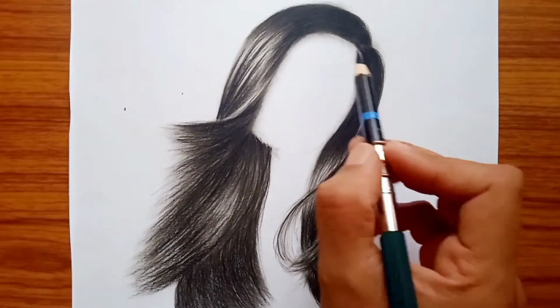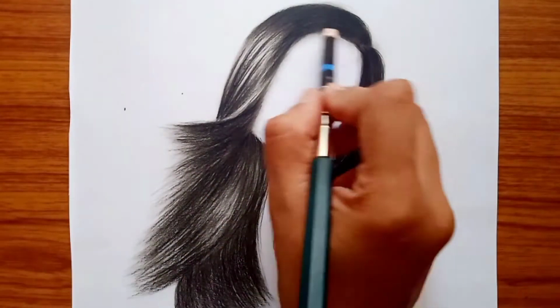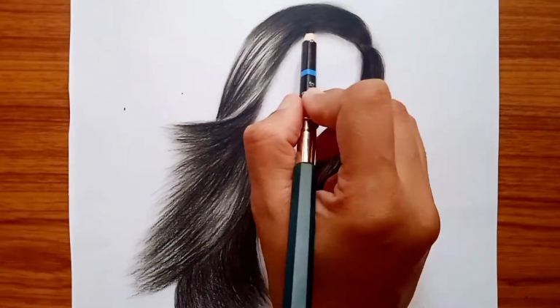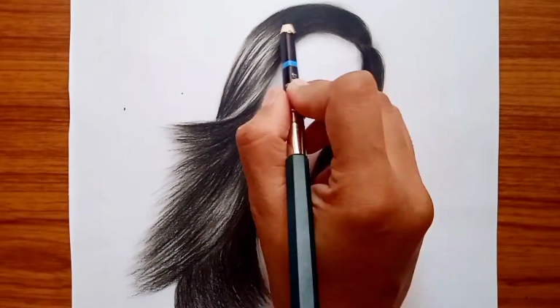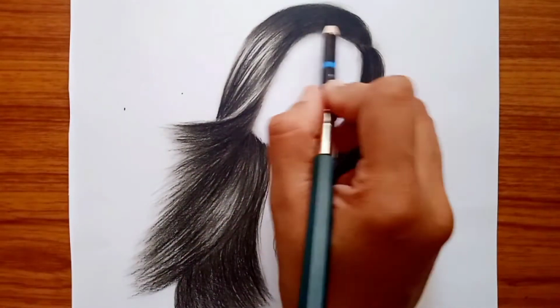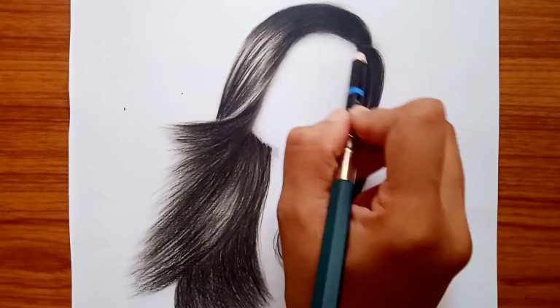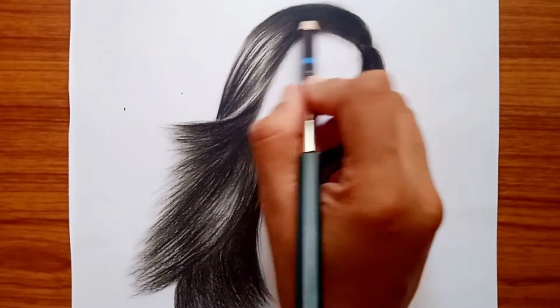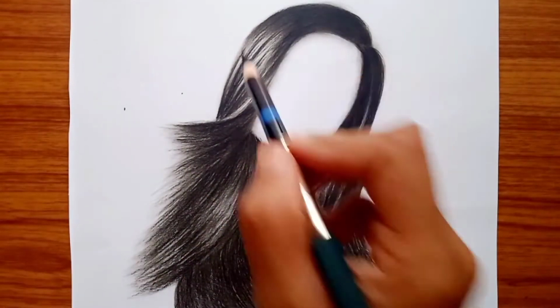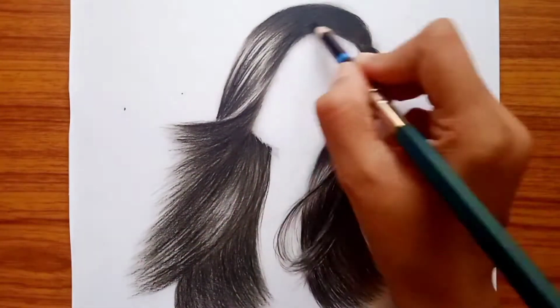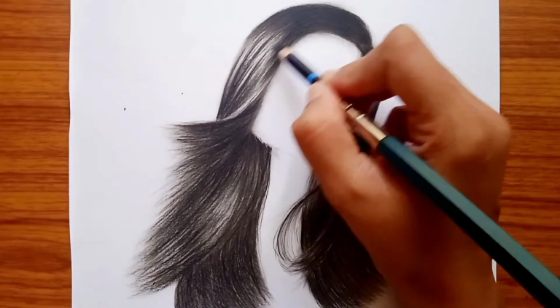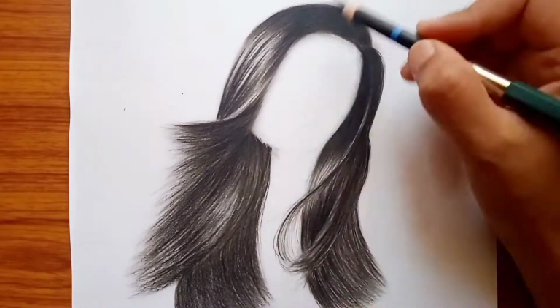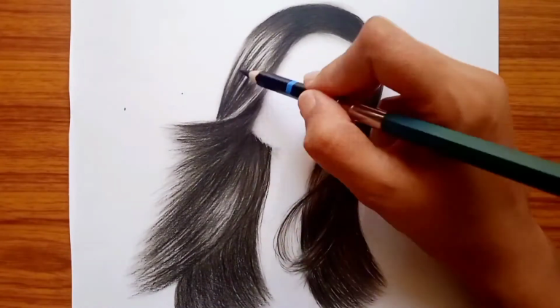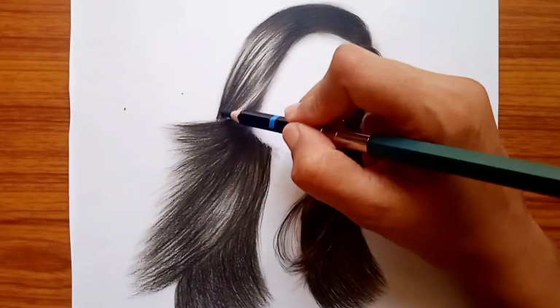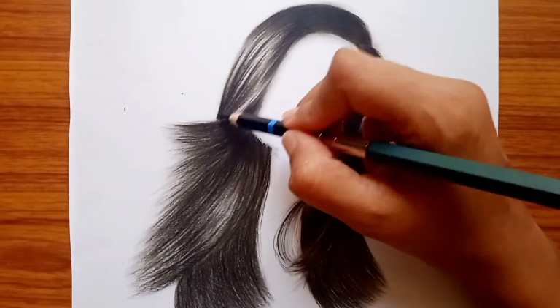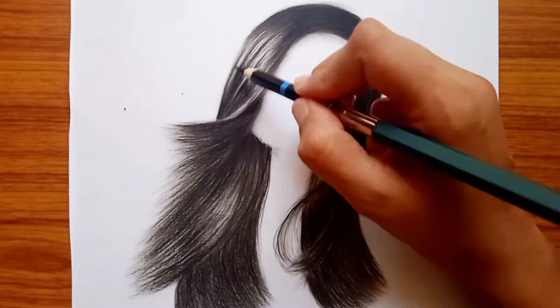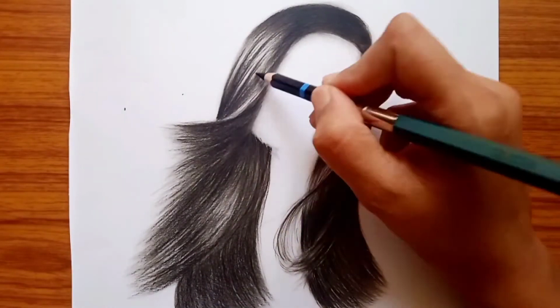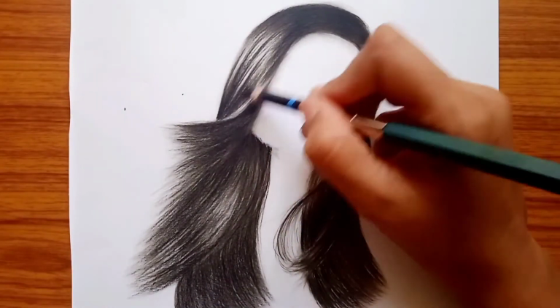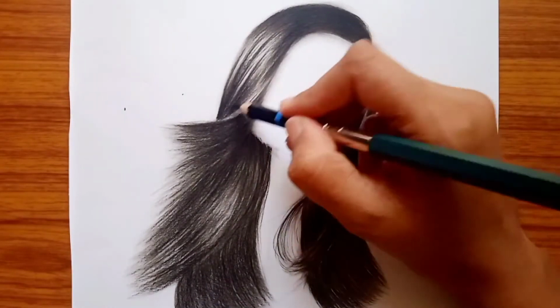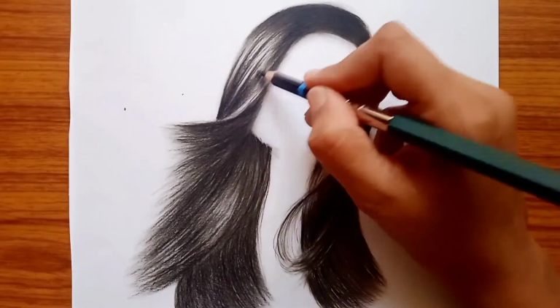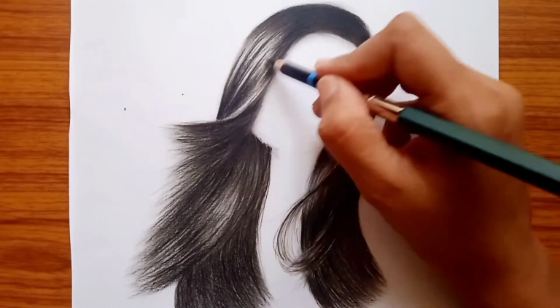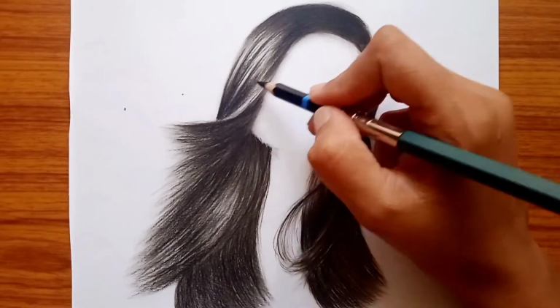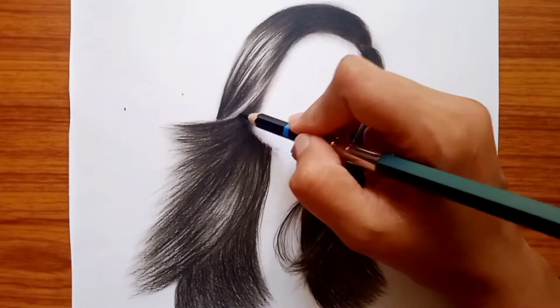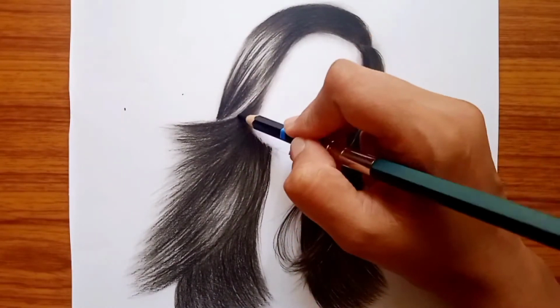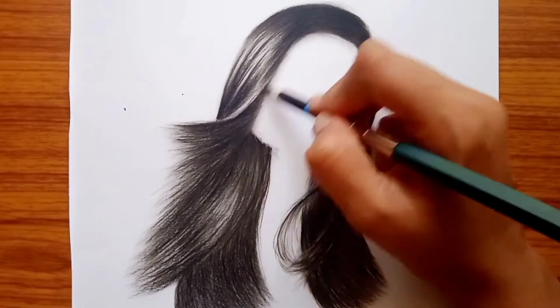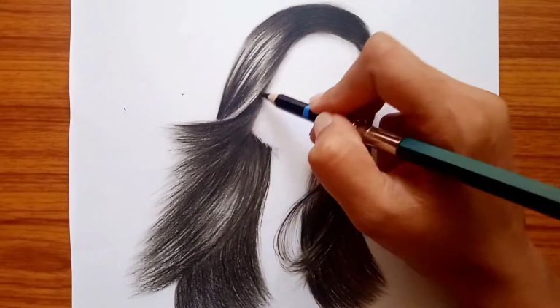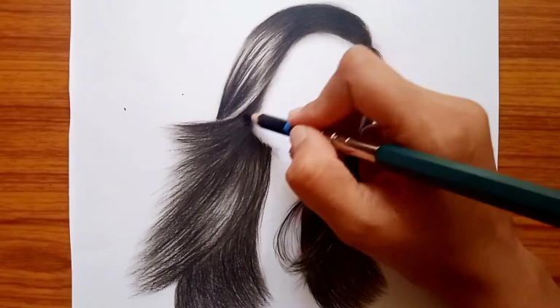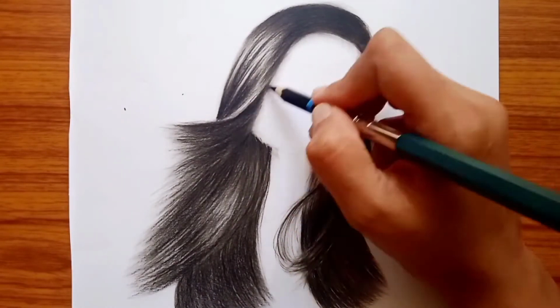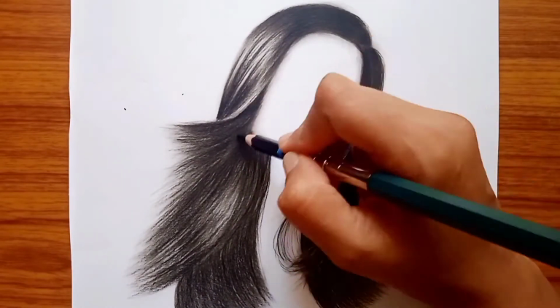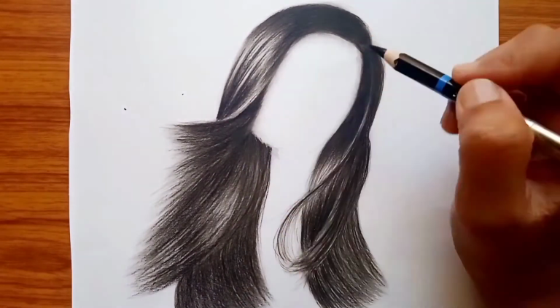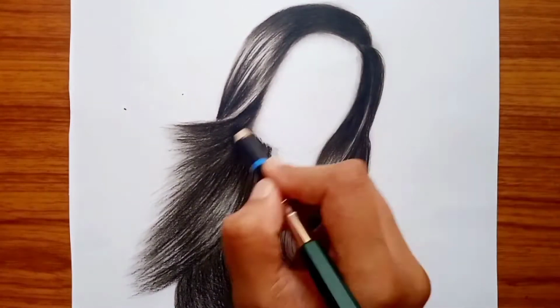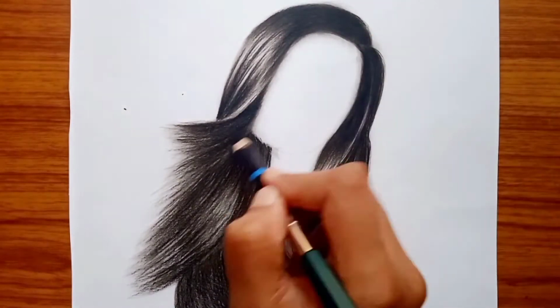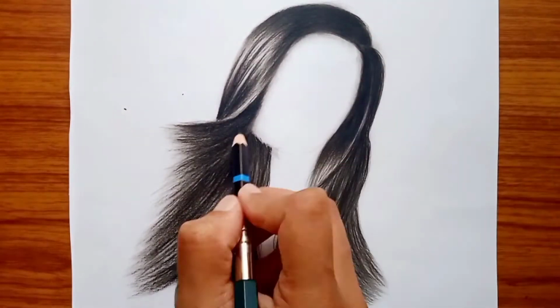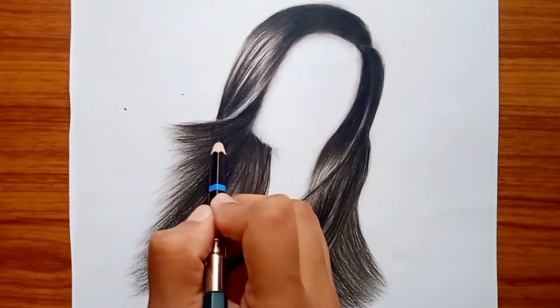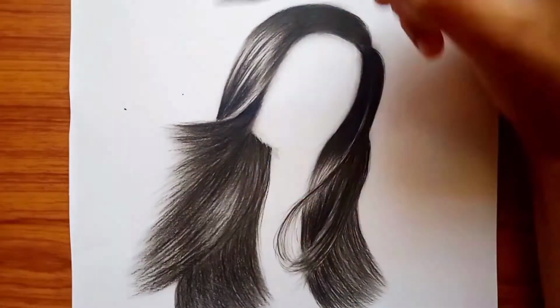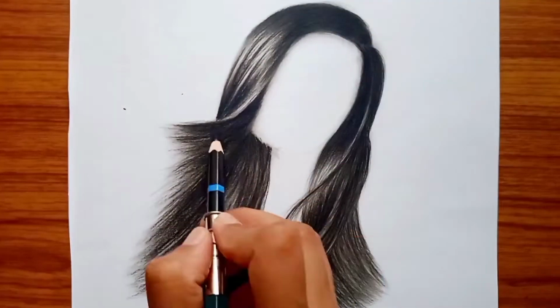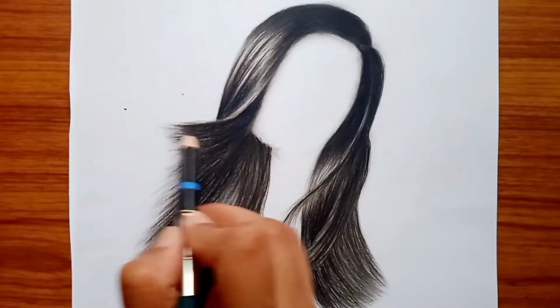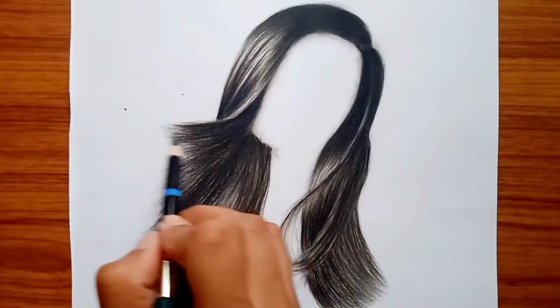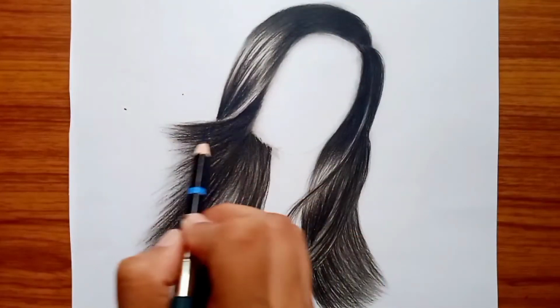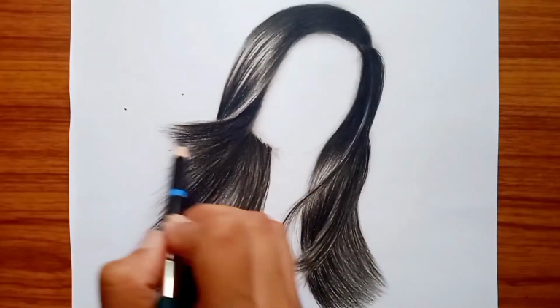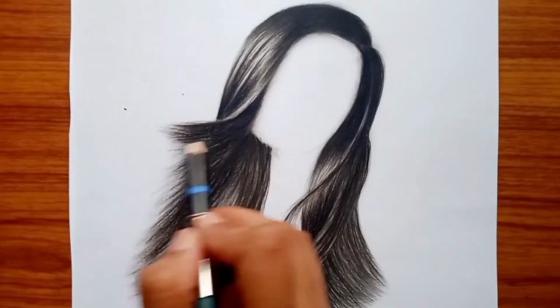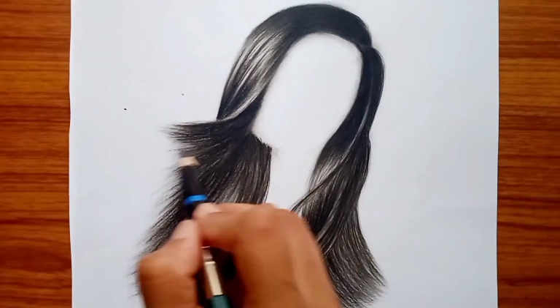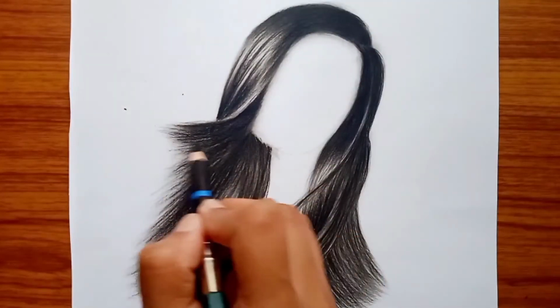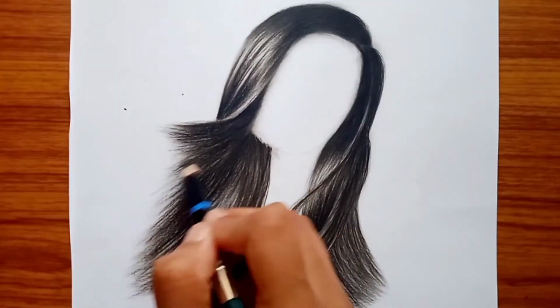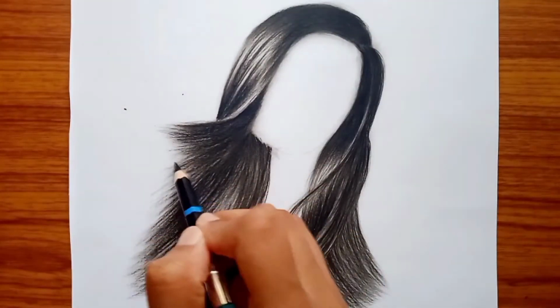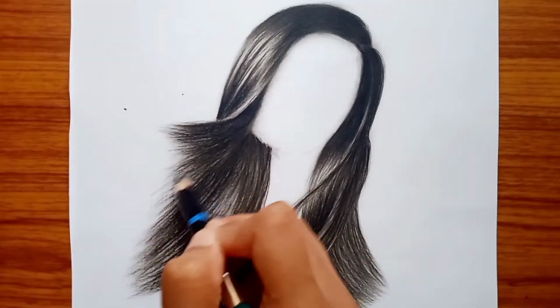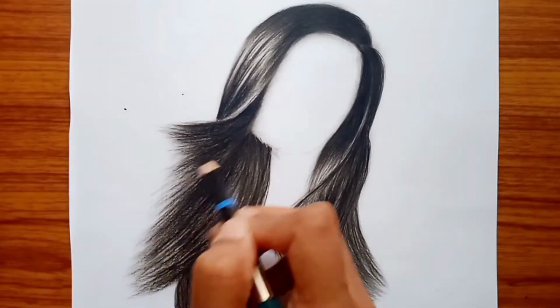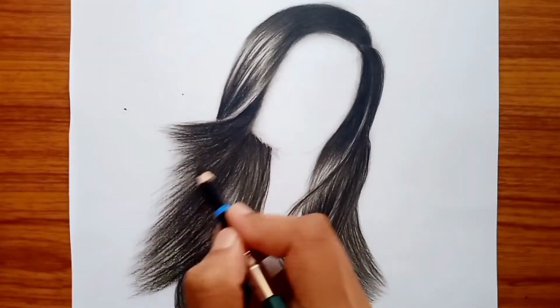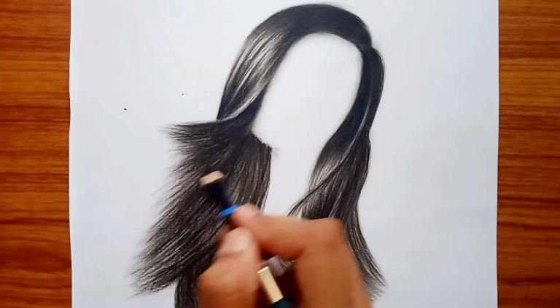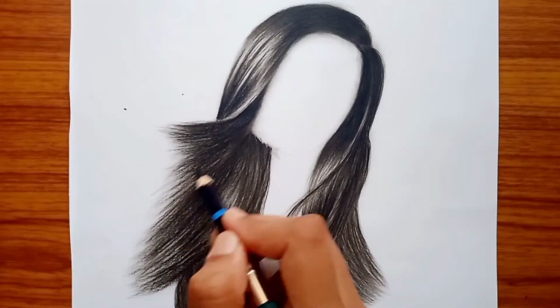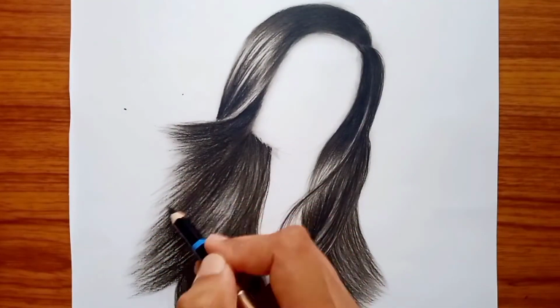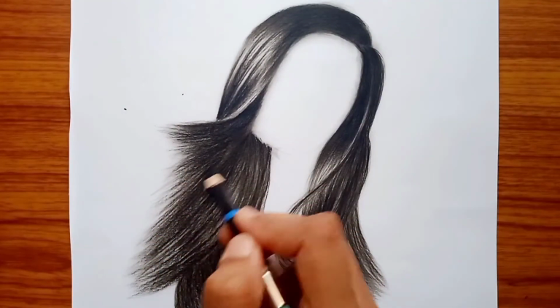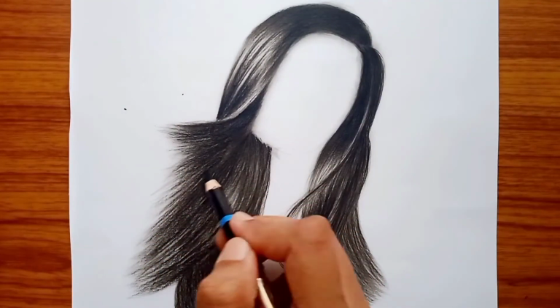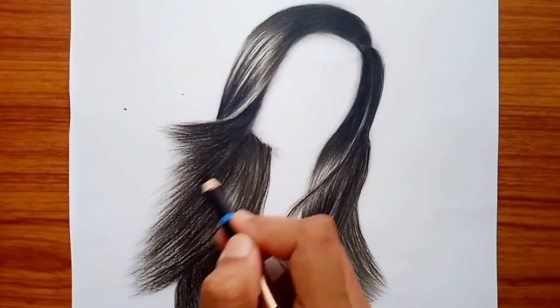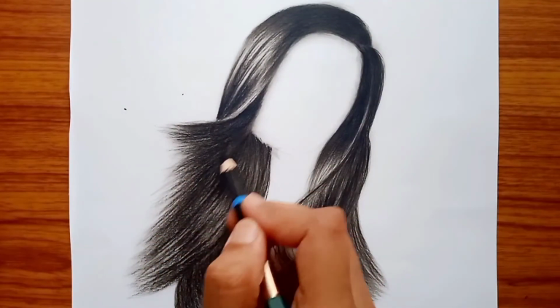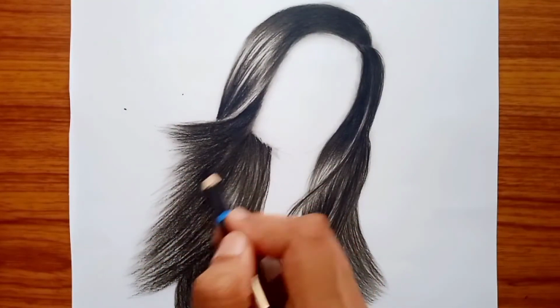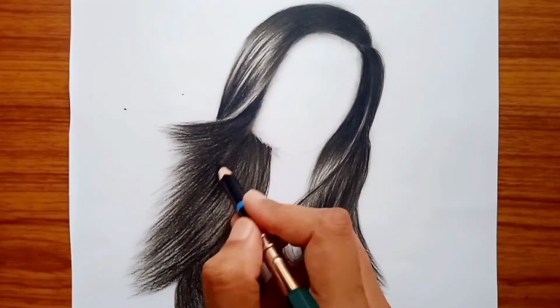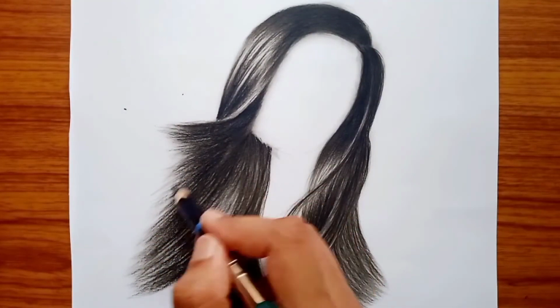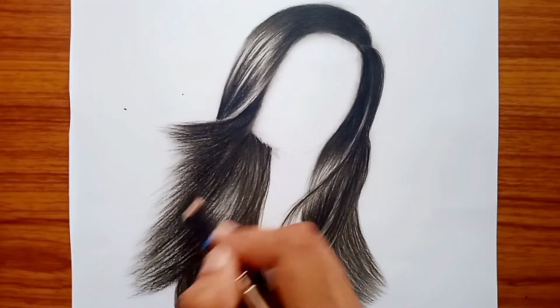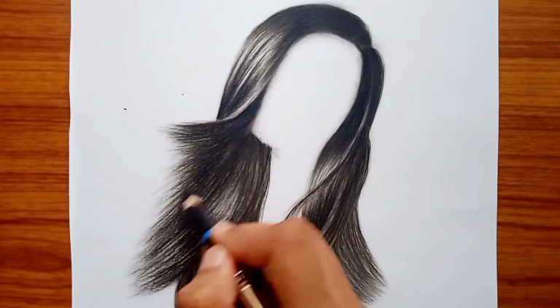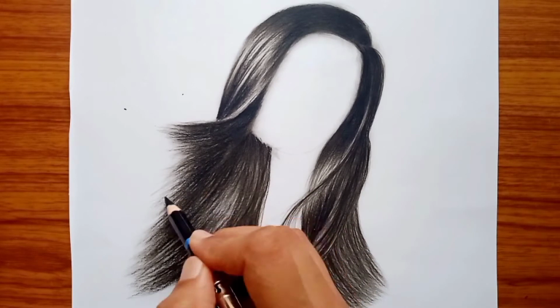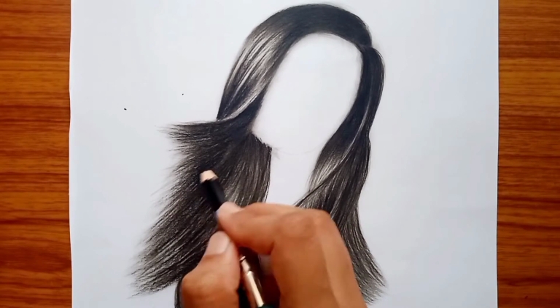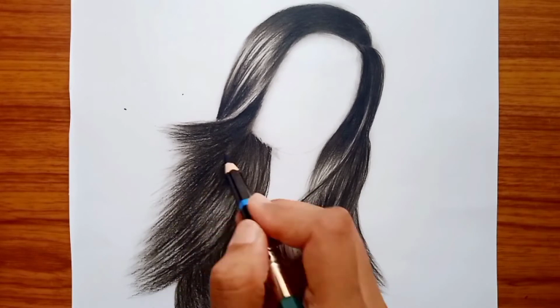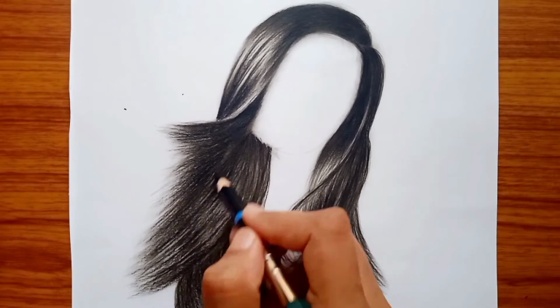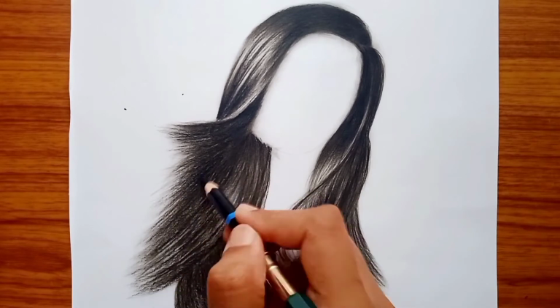Now the part that is the most dark — we are going to put the darkest tones on your sketch.